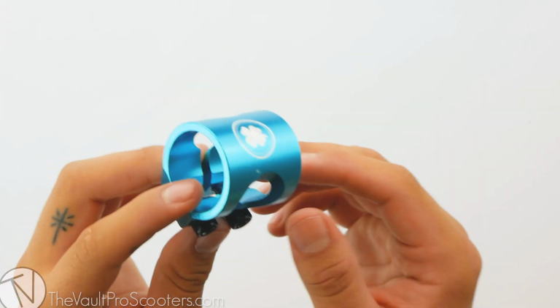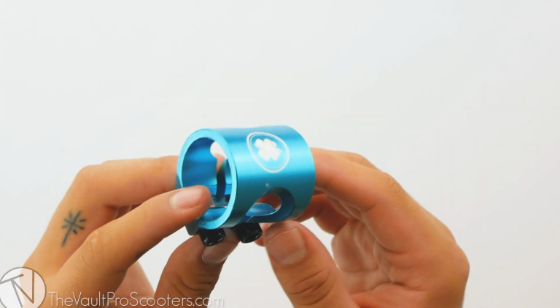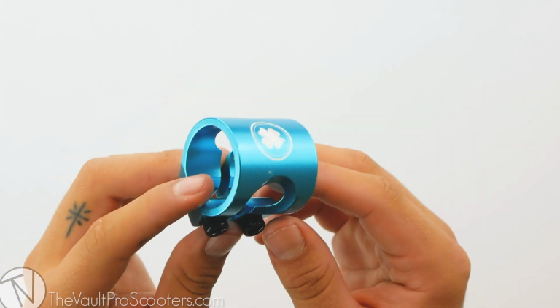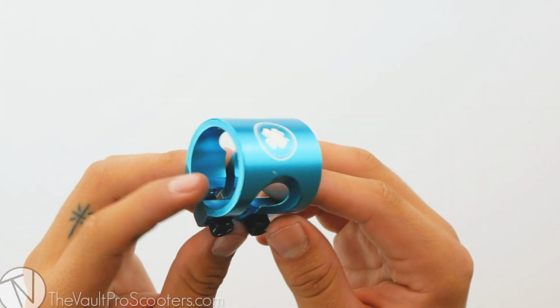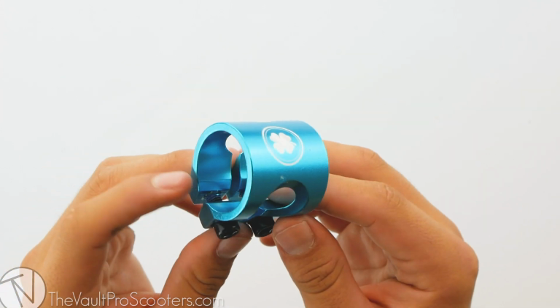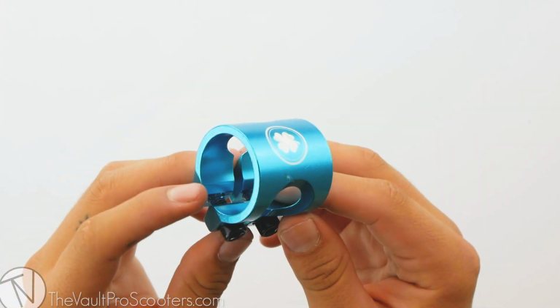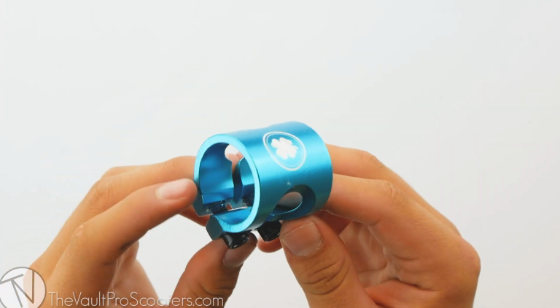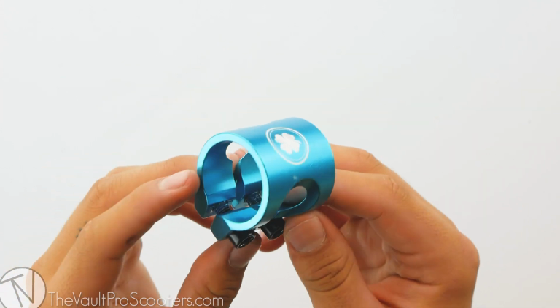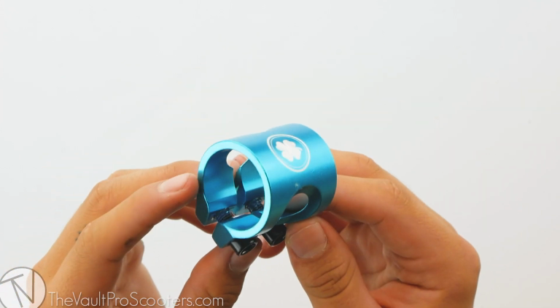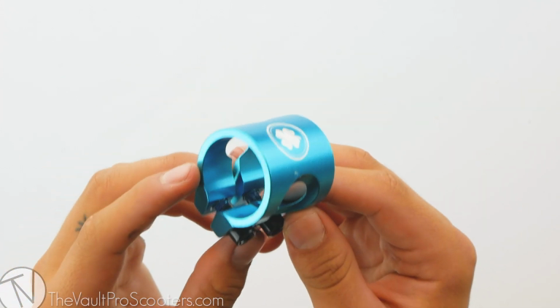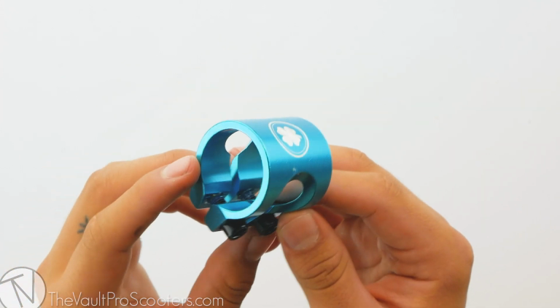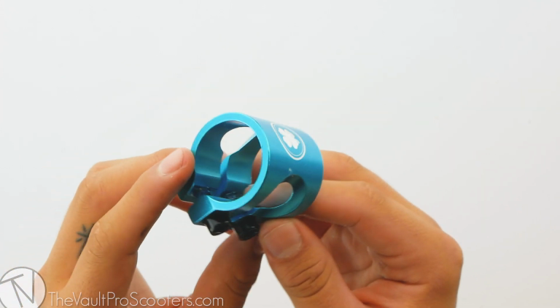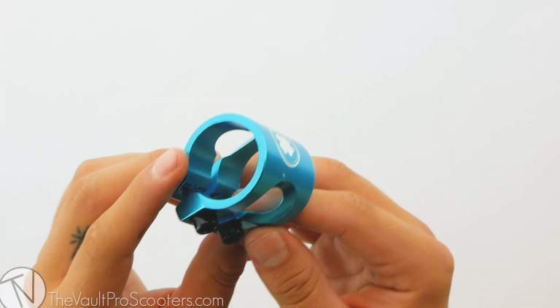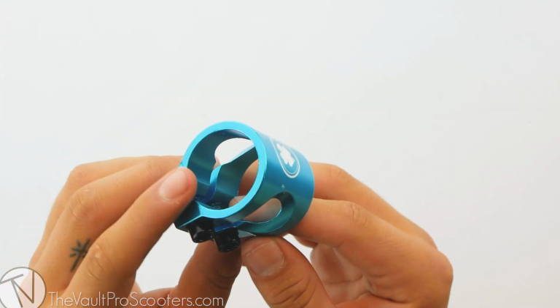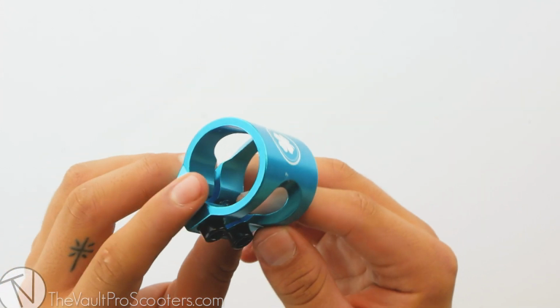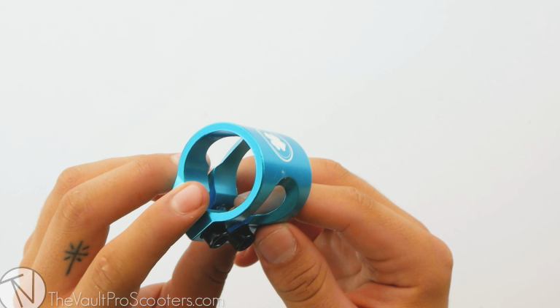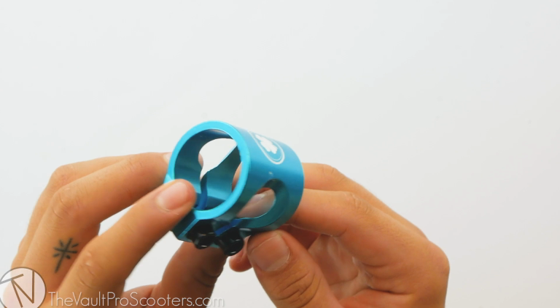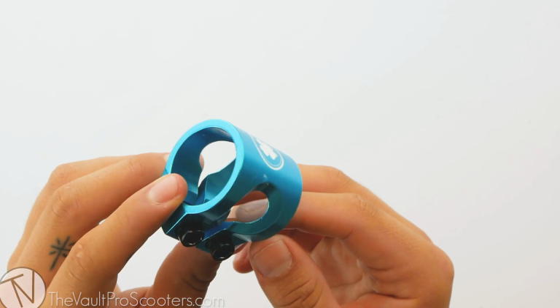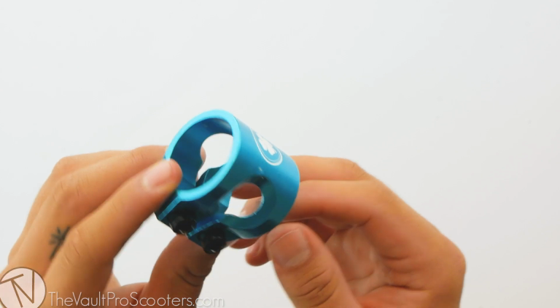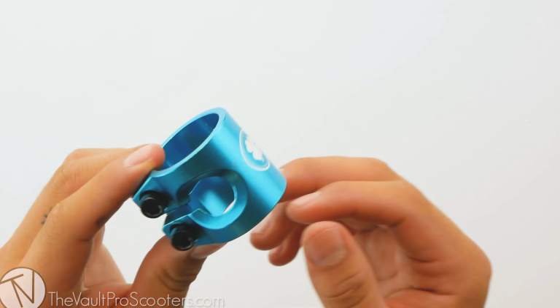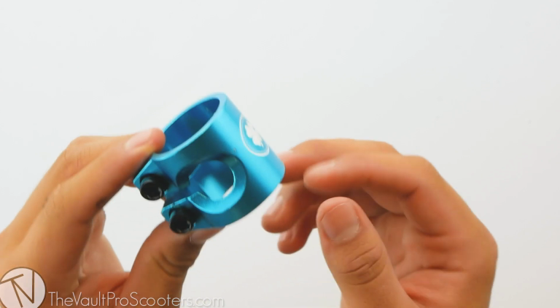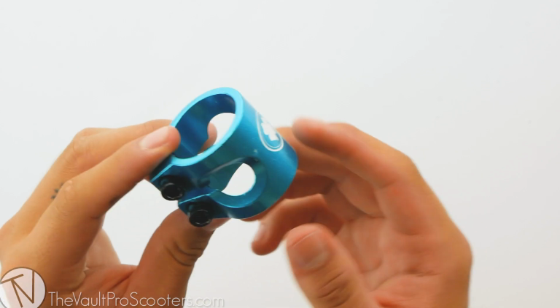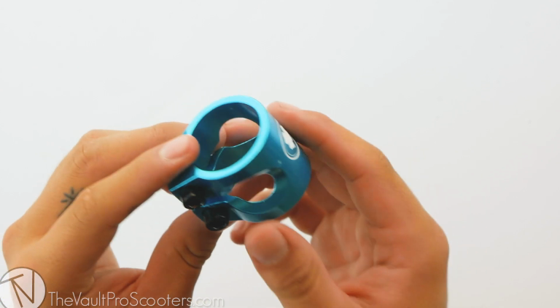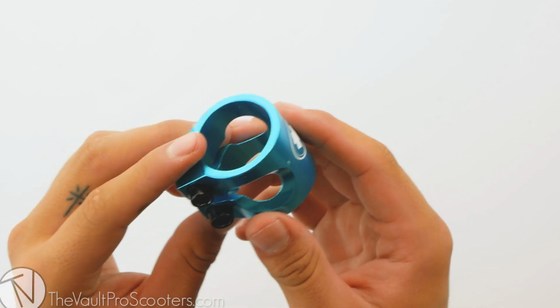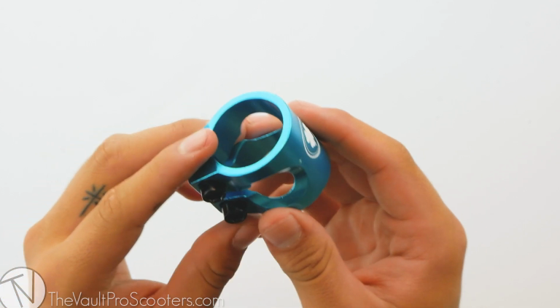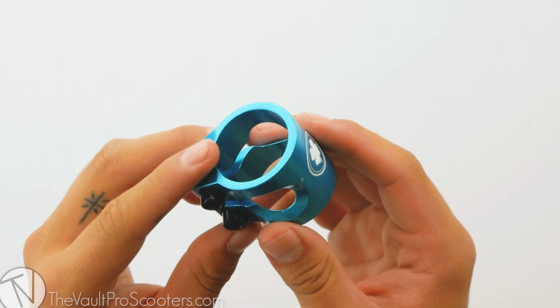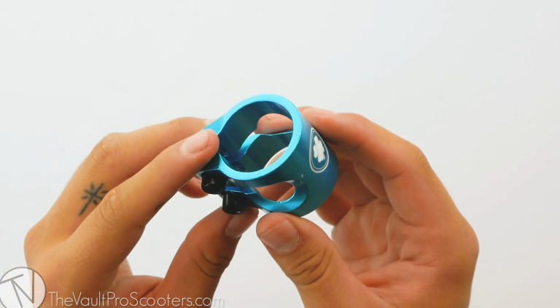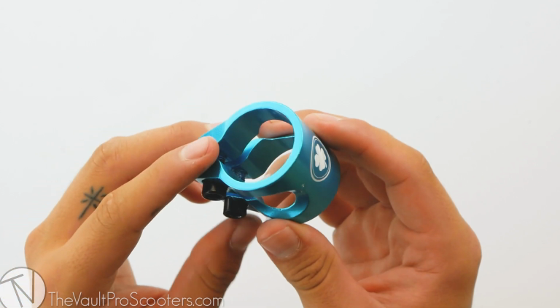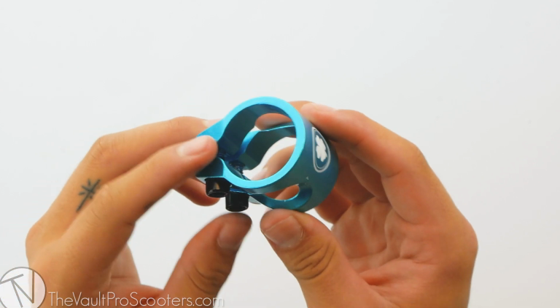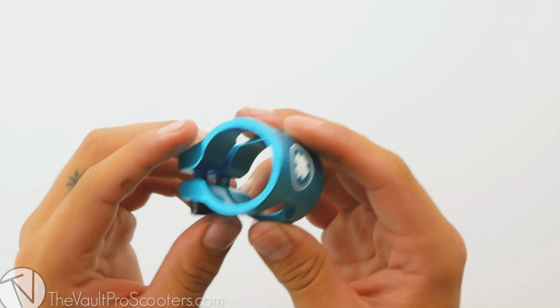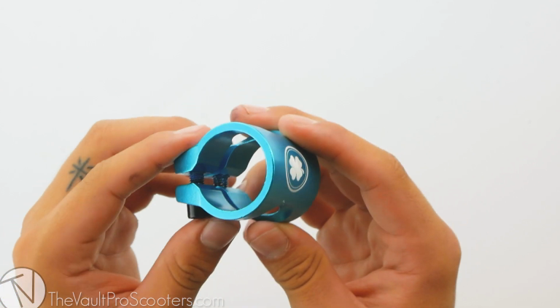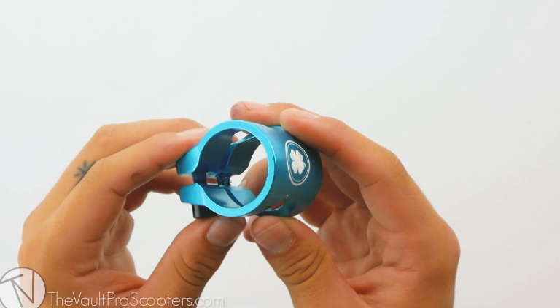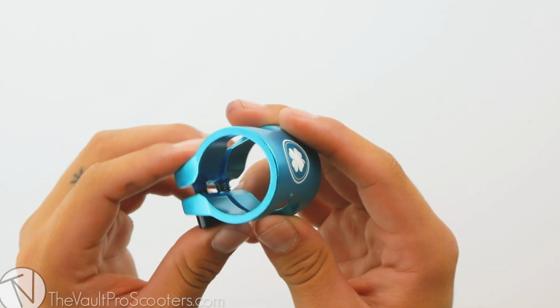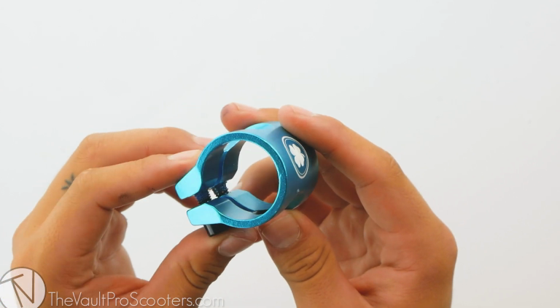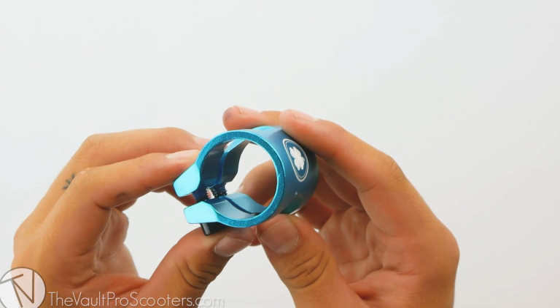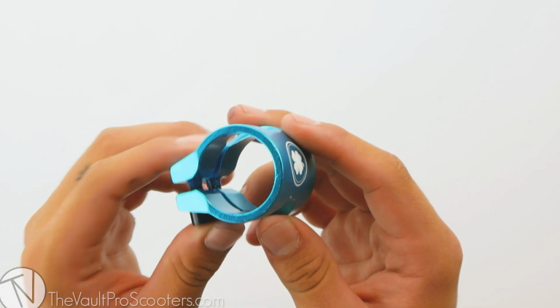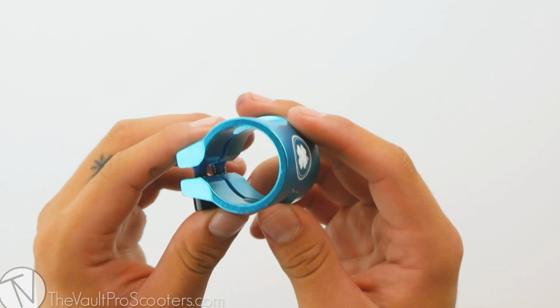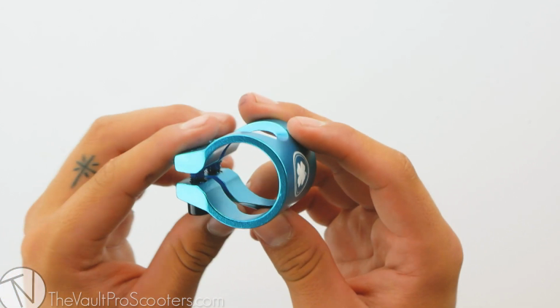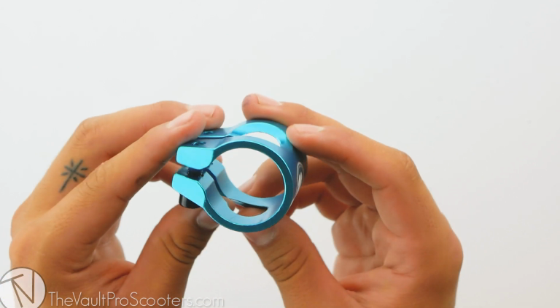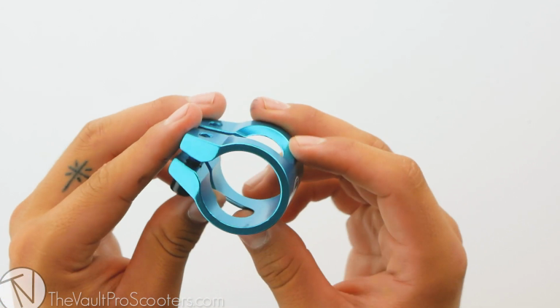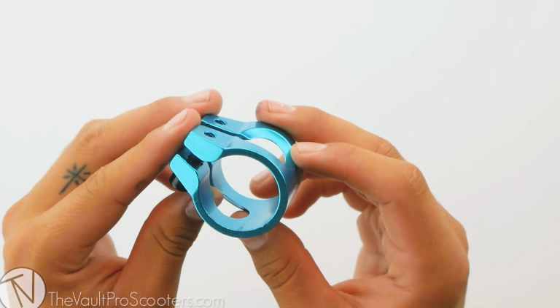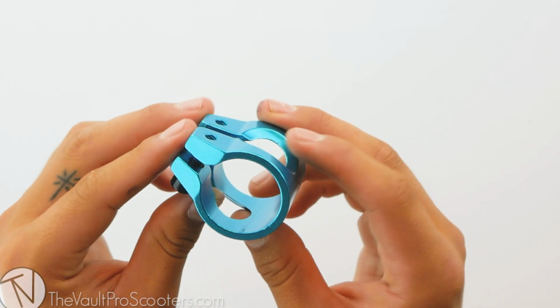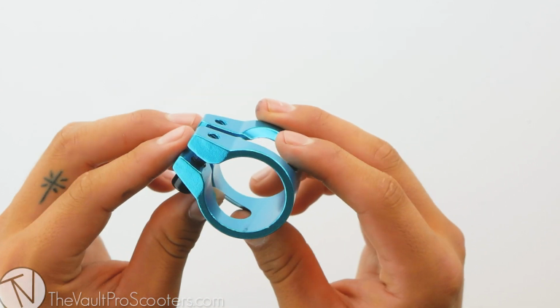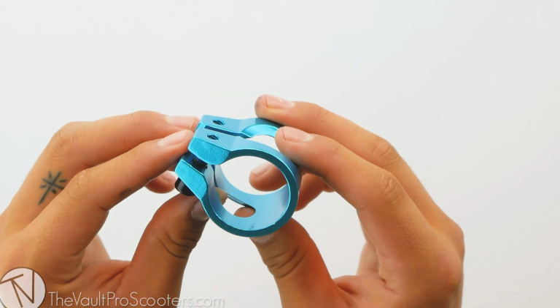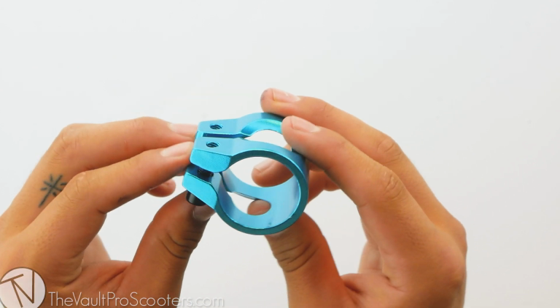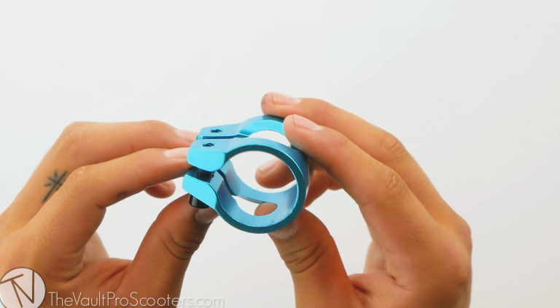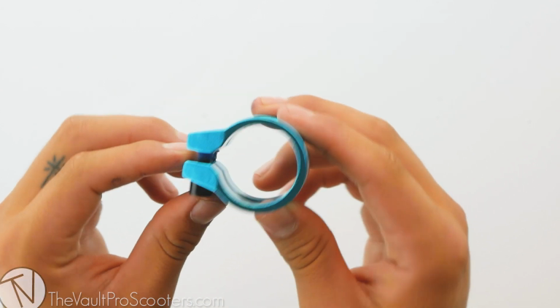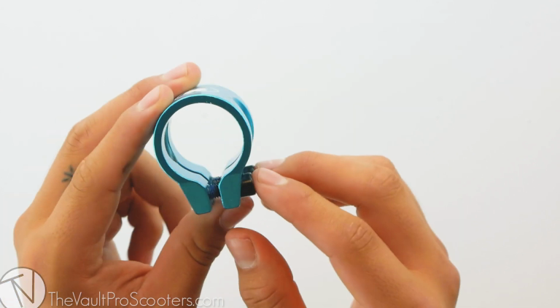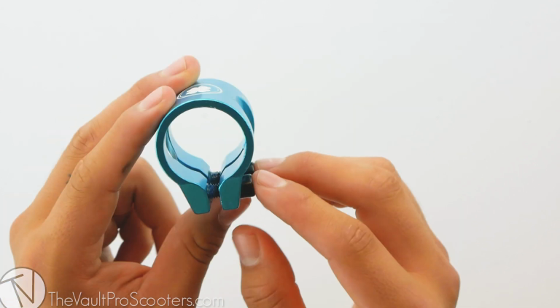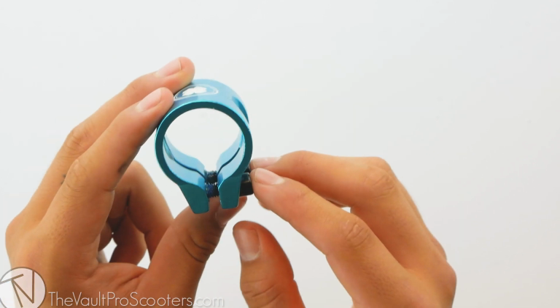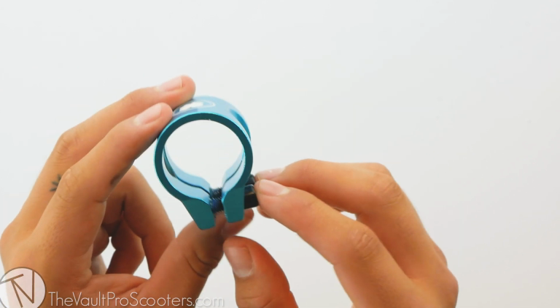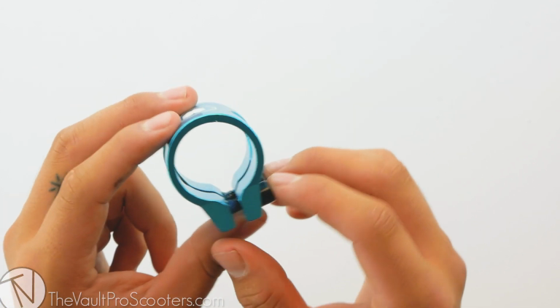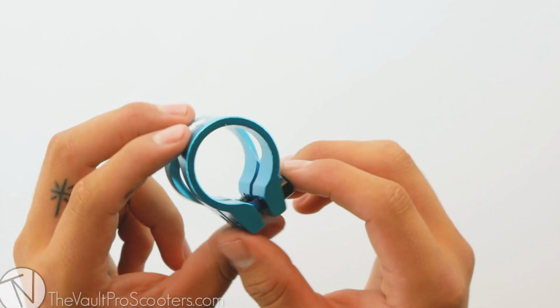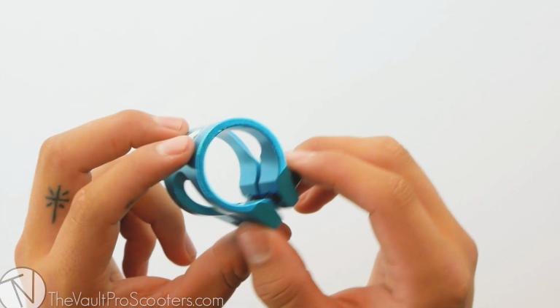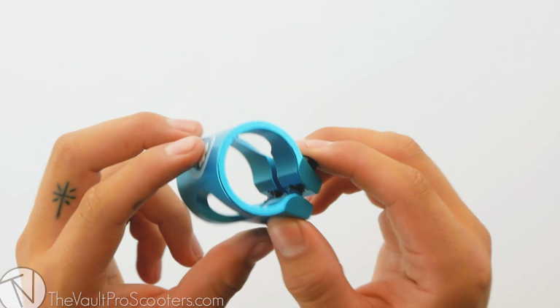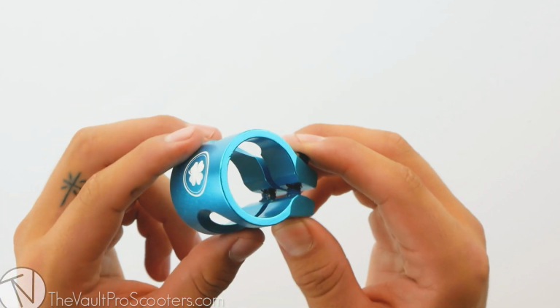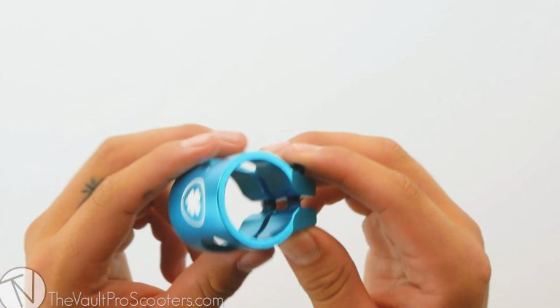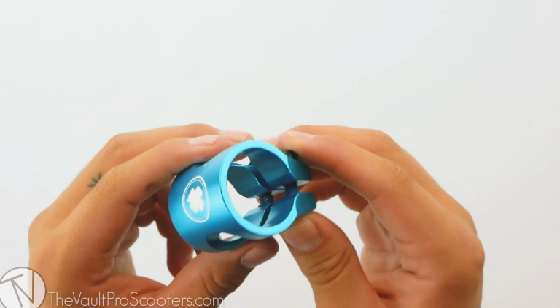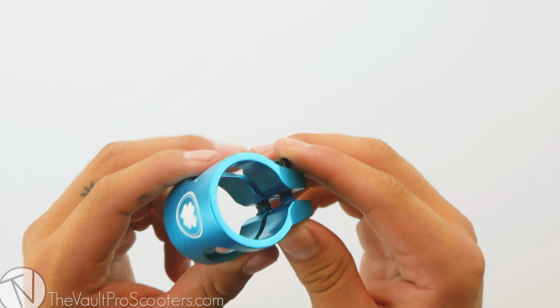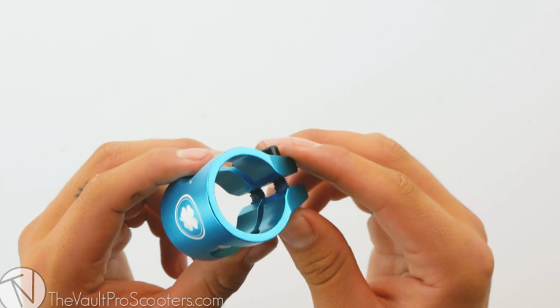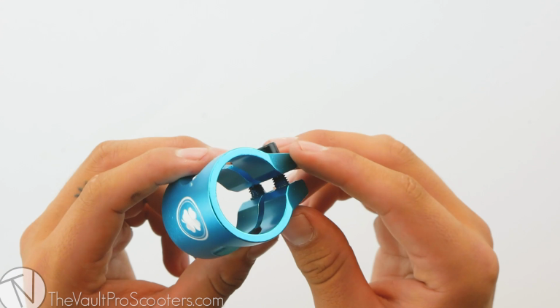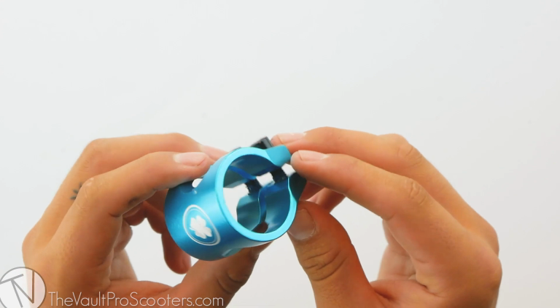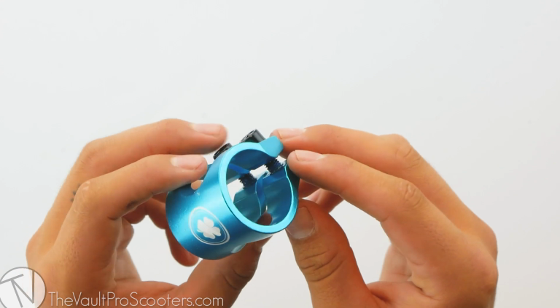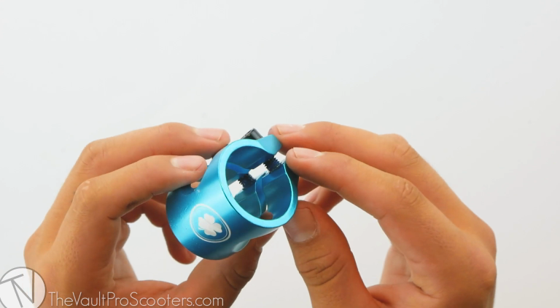This clamp is only meant to be used with standard bars, which is 31.8mm — that's the diameter for a standard sized bar. This clamp will not fit on oversized bars.